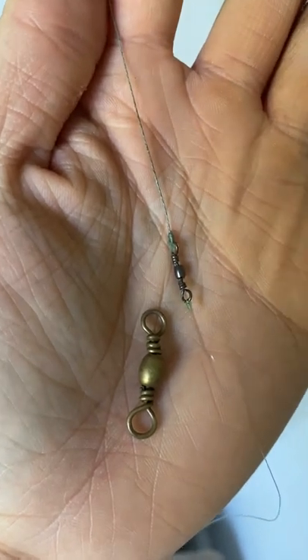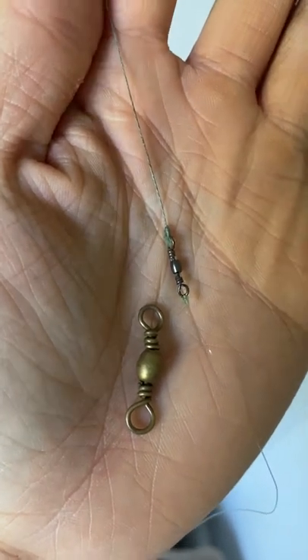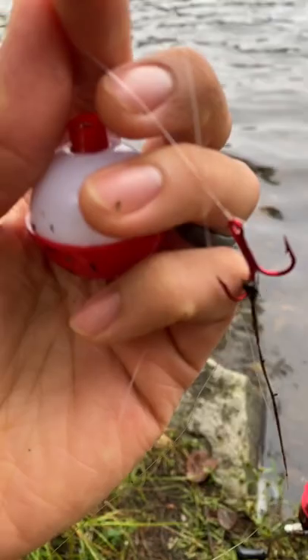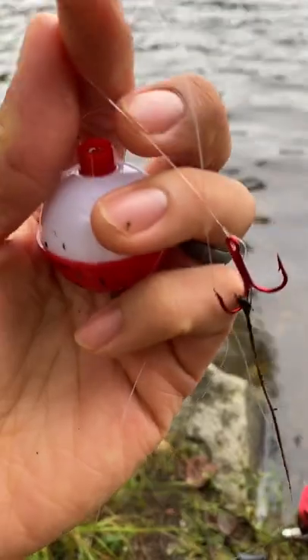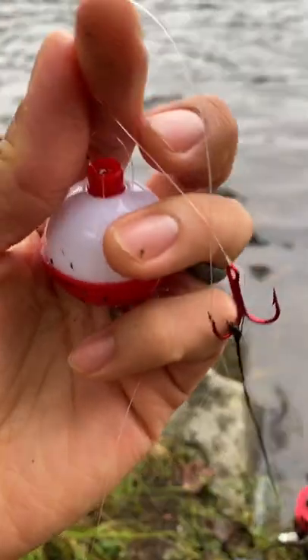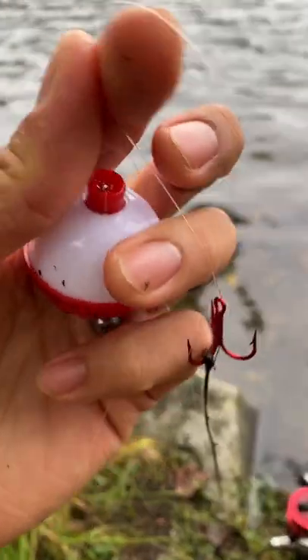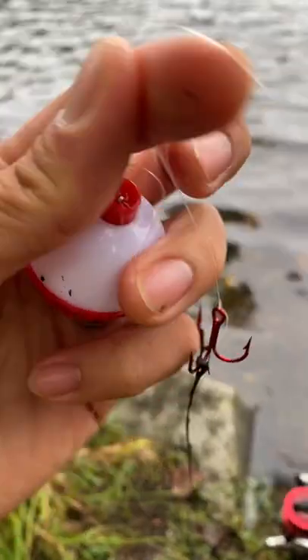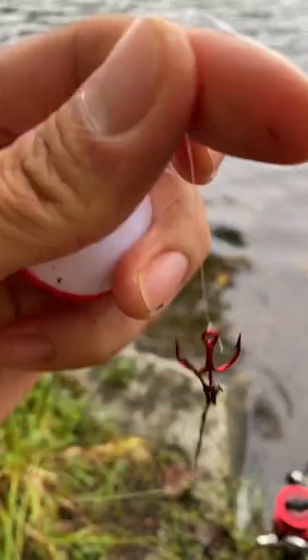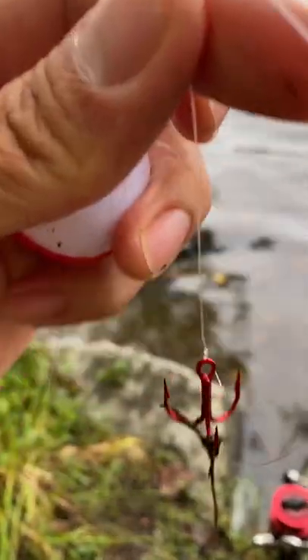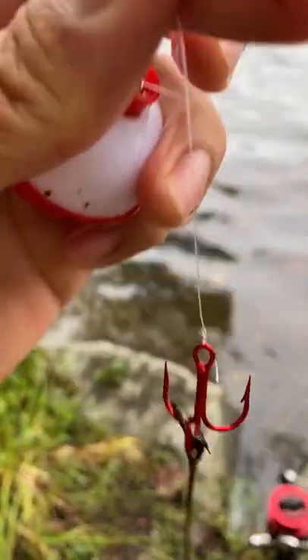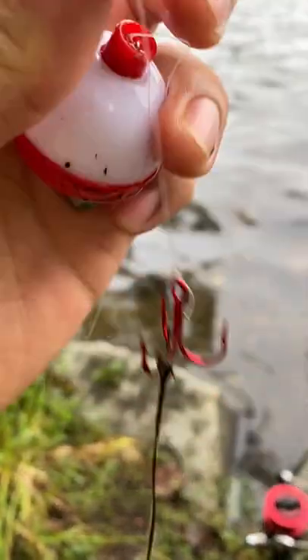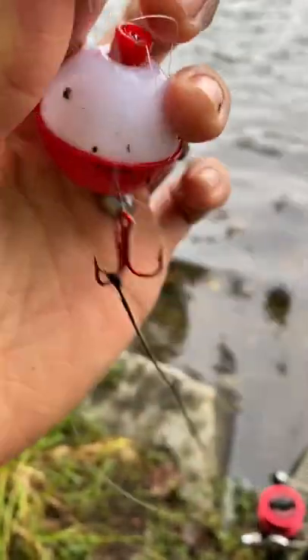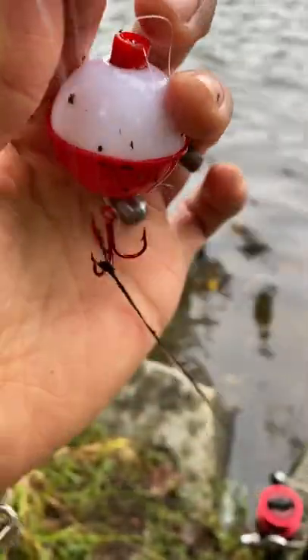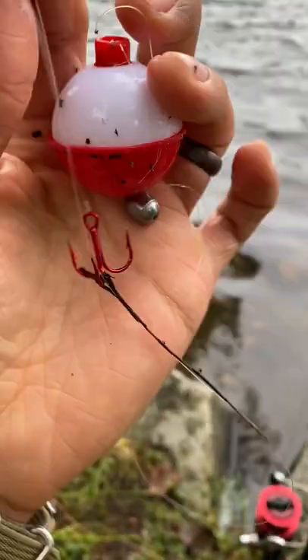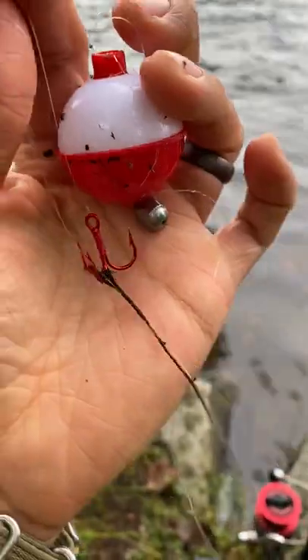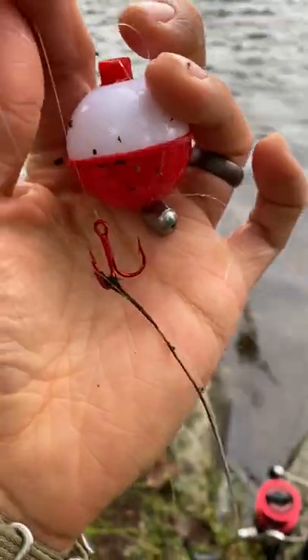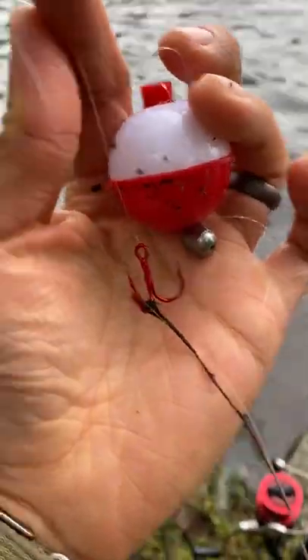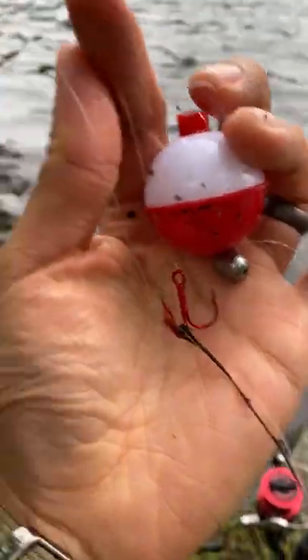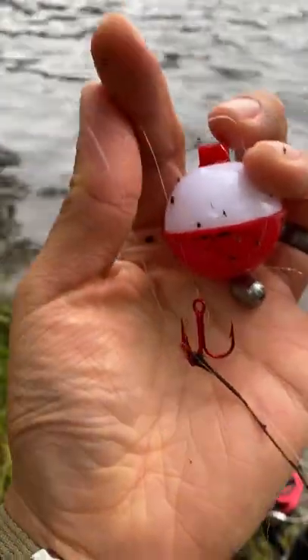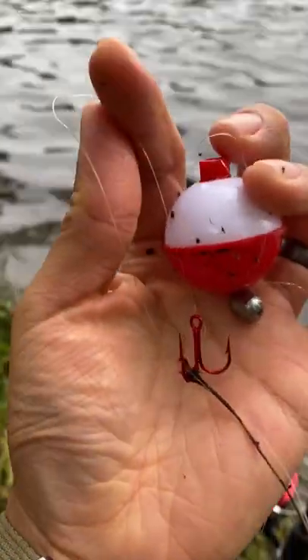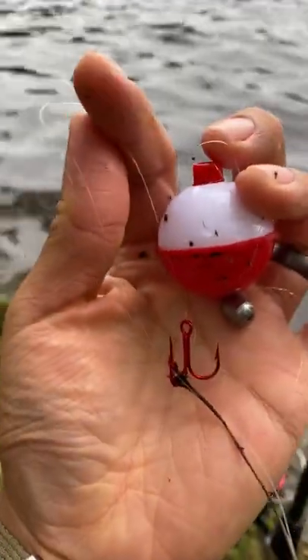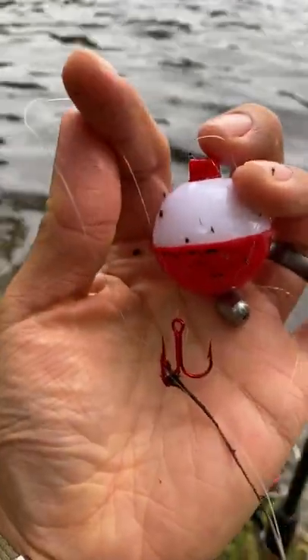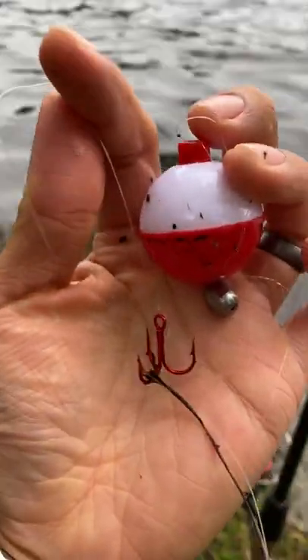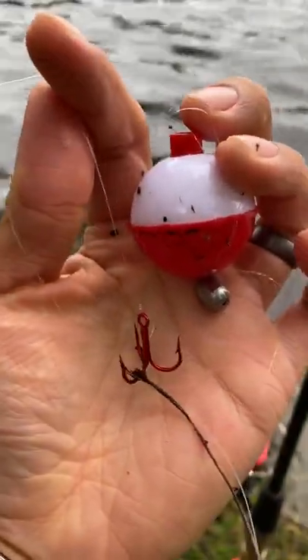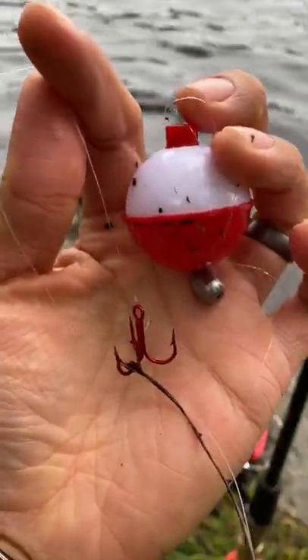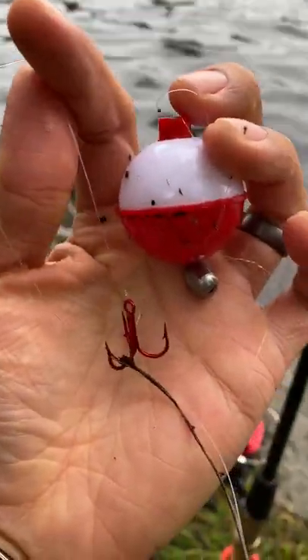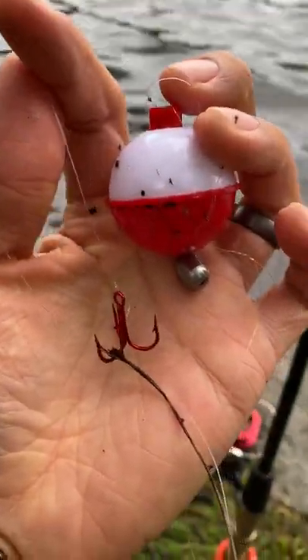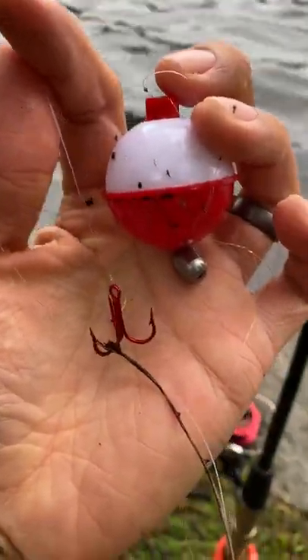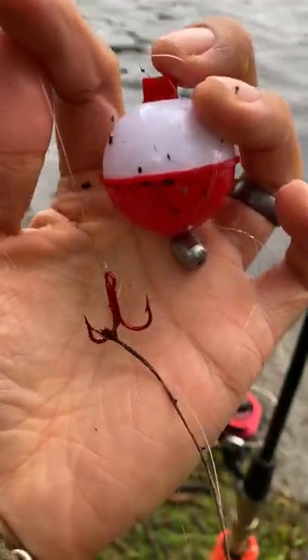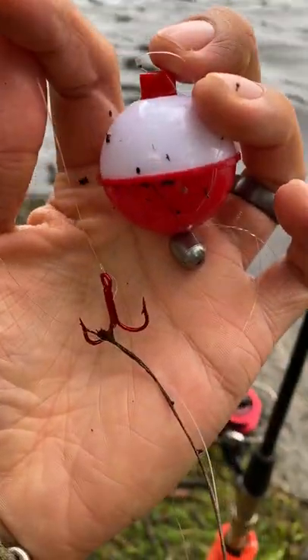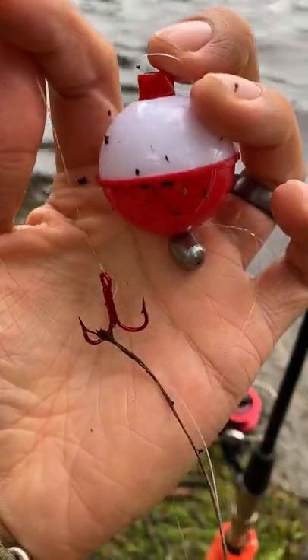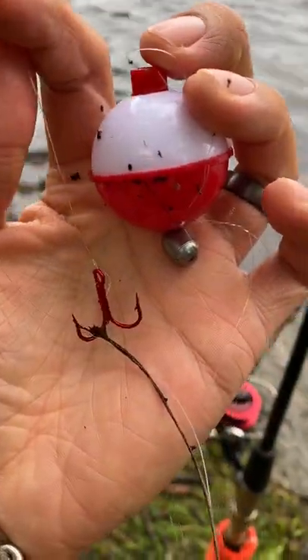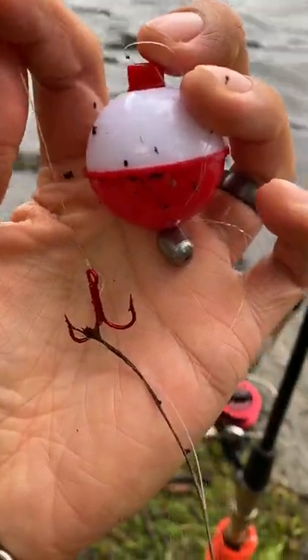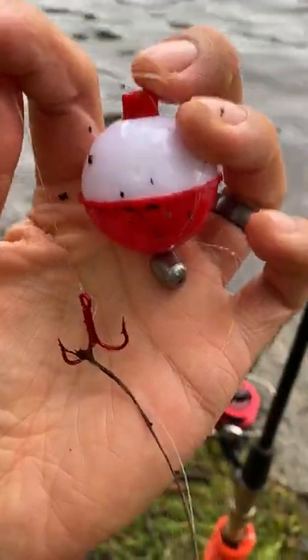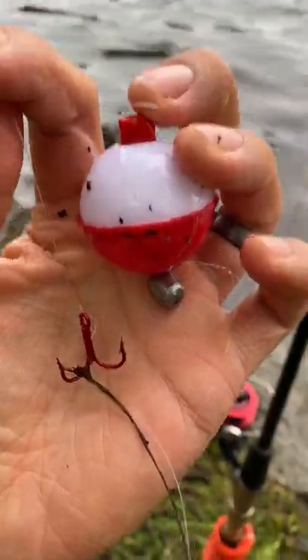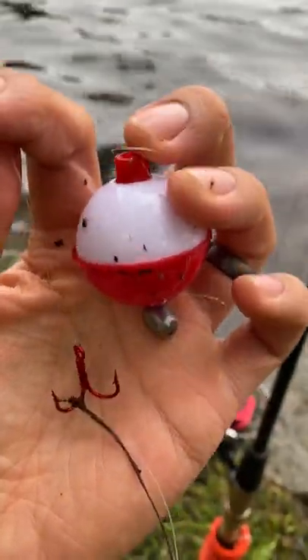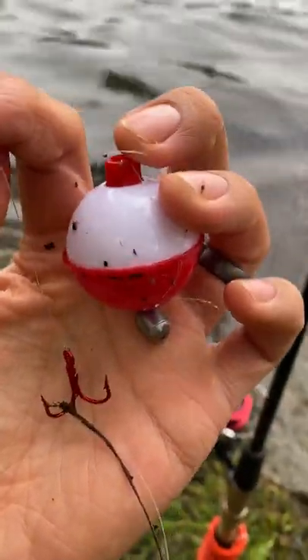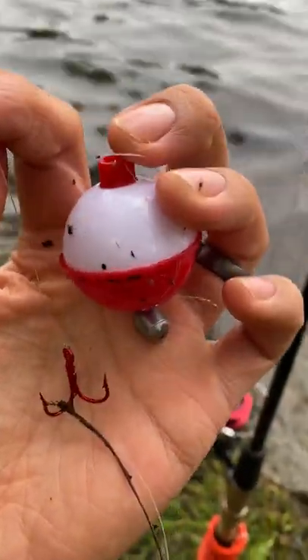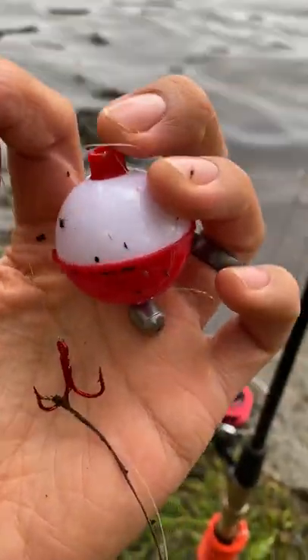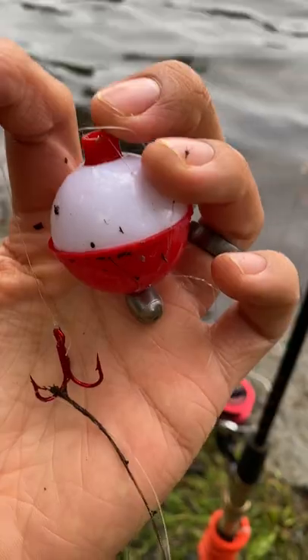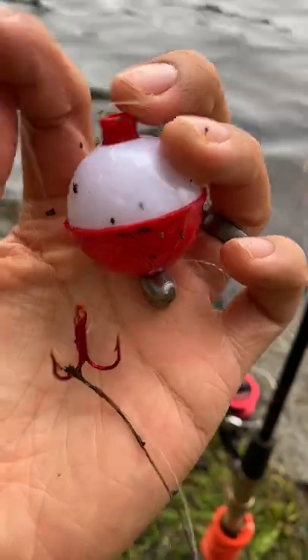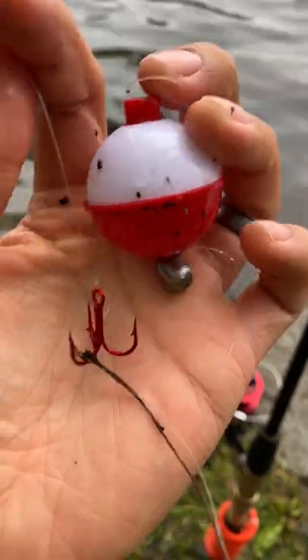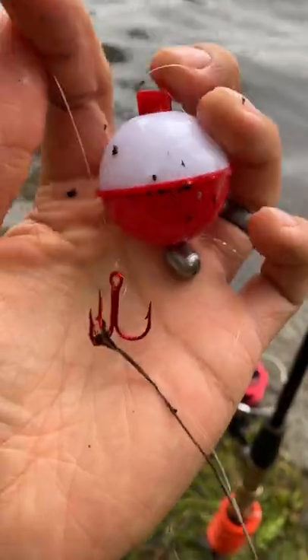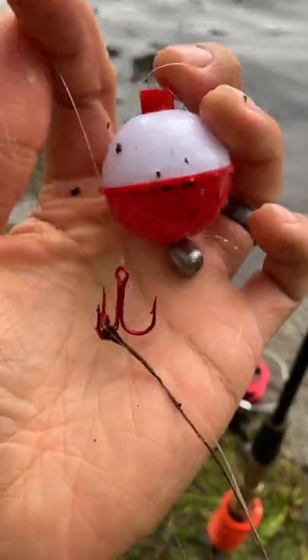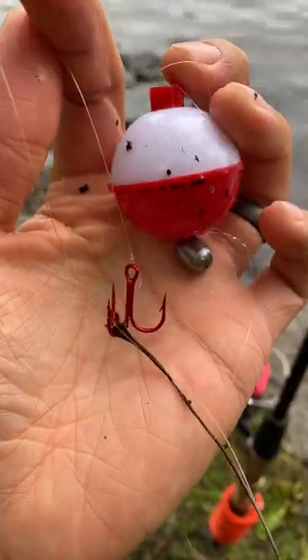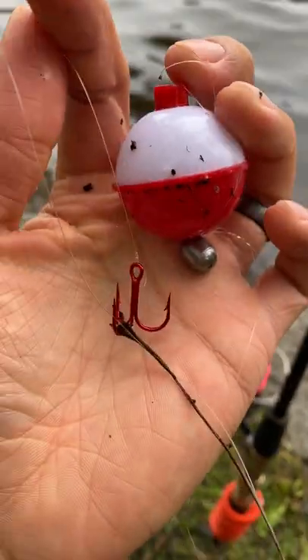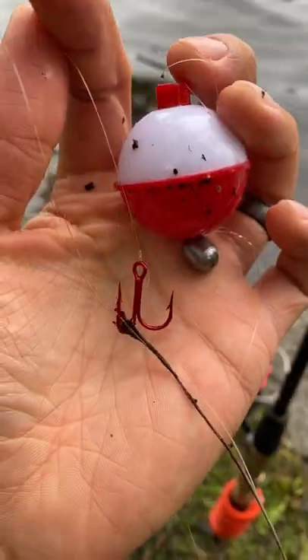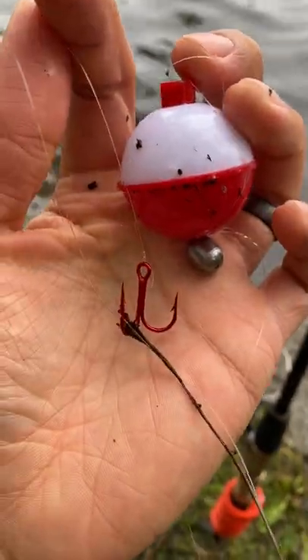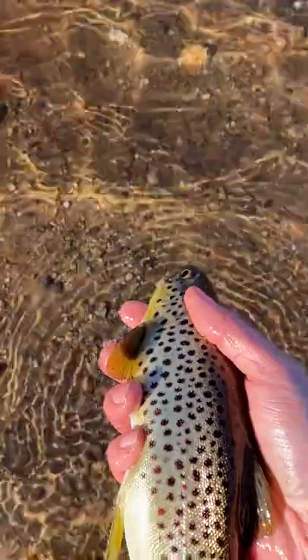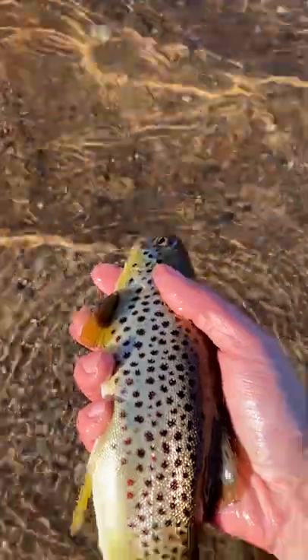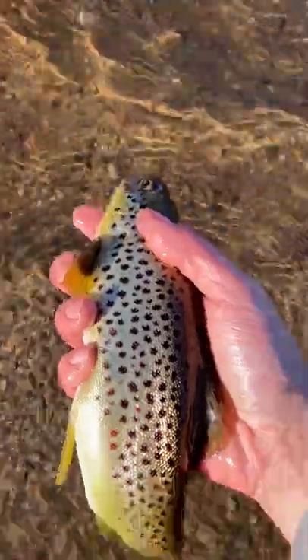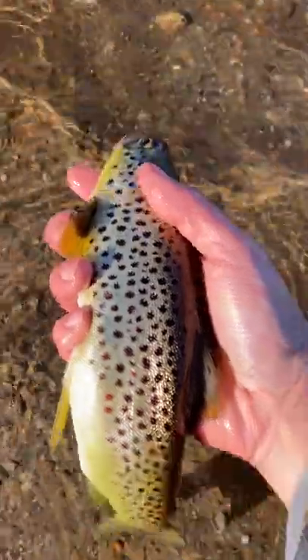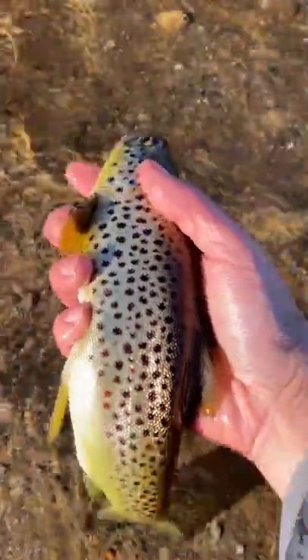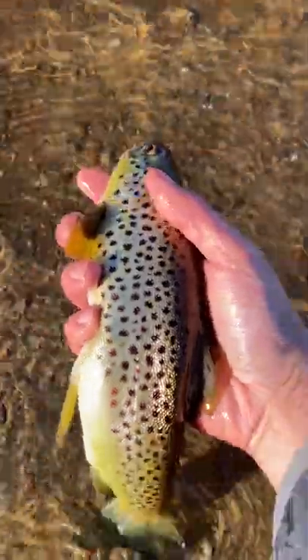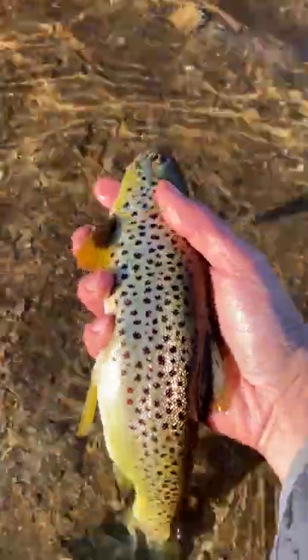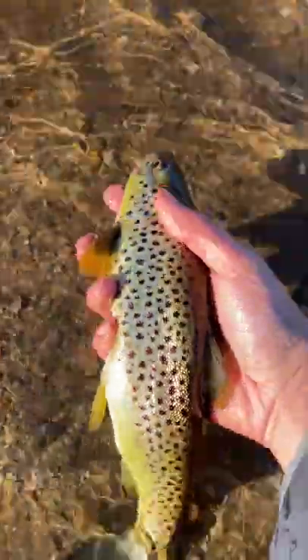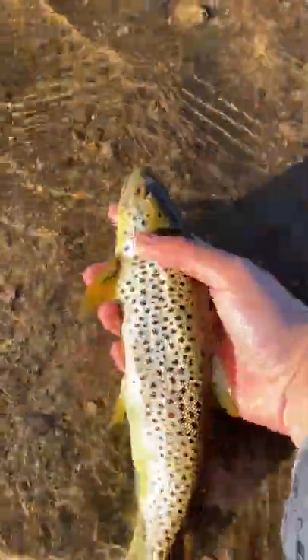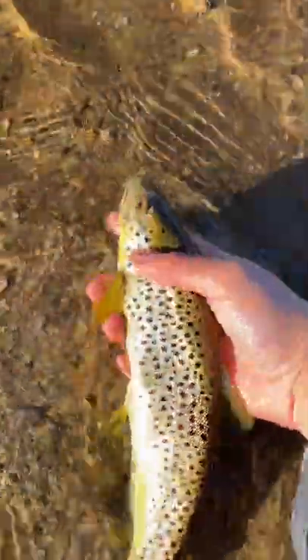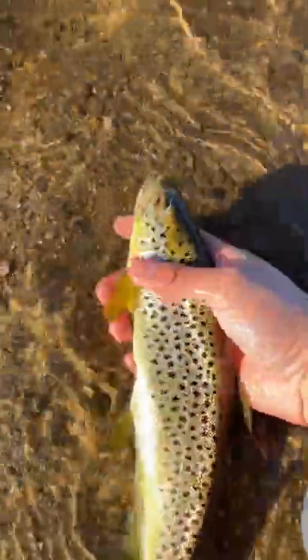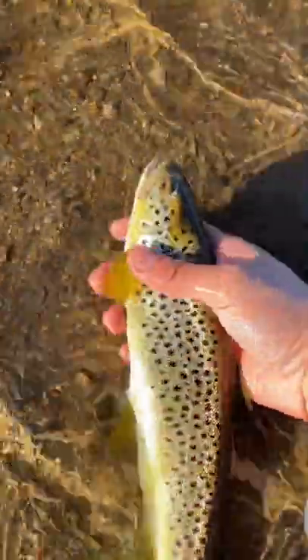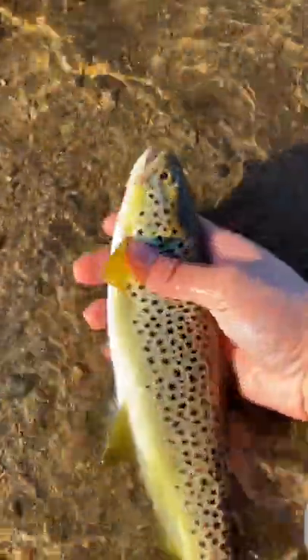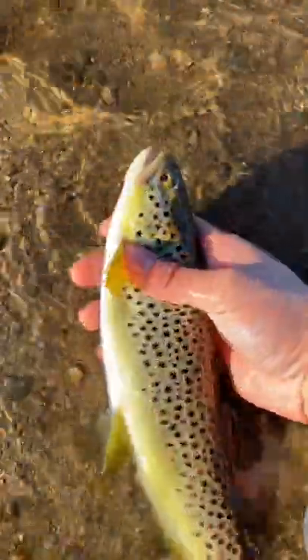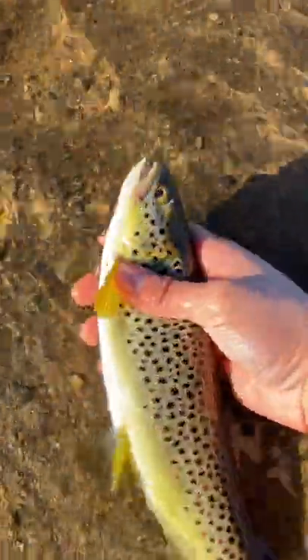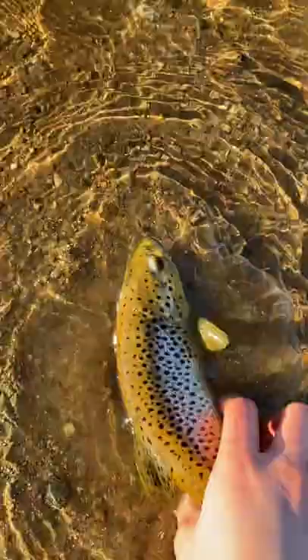You wouldn't believe the massive rigs of doom I see people leave behind at these stocked public ponds. Not sure what Dale's trying to go for here. The warden won't be too happy, I'll tell you what.